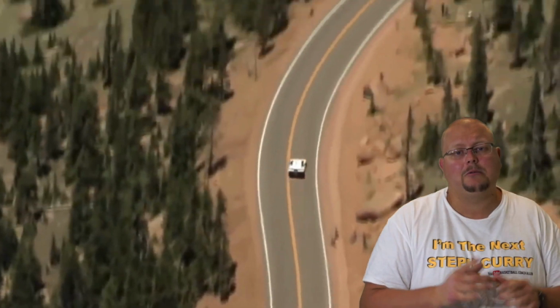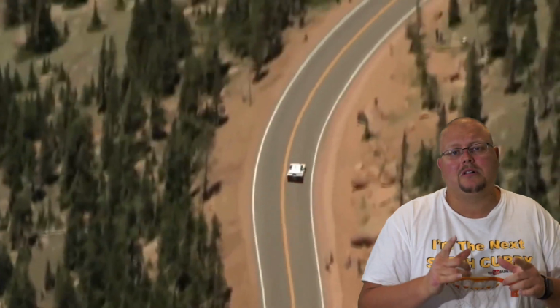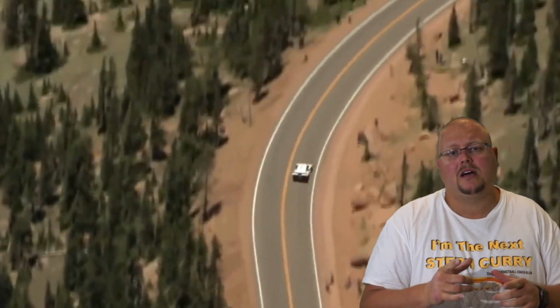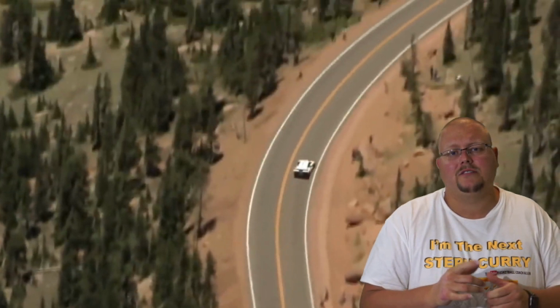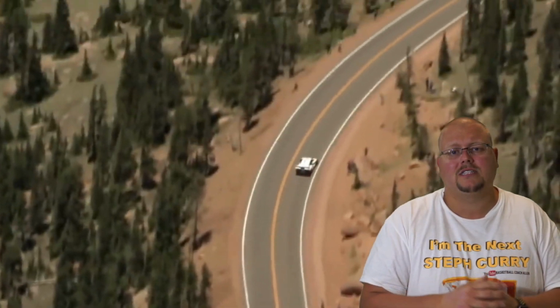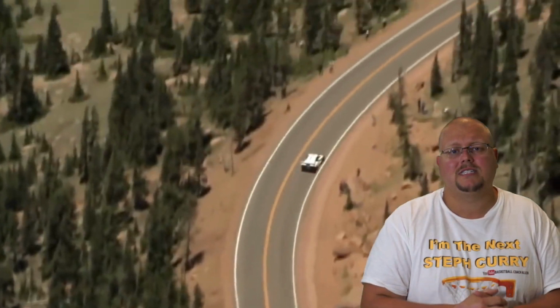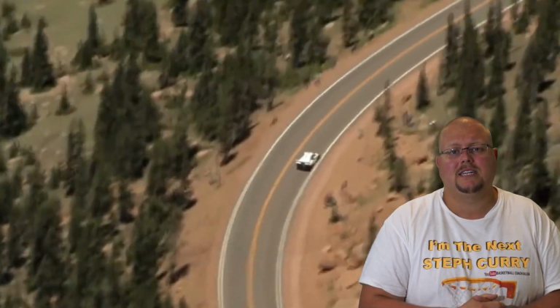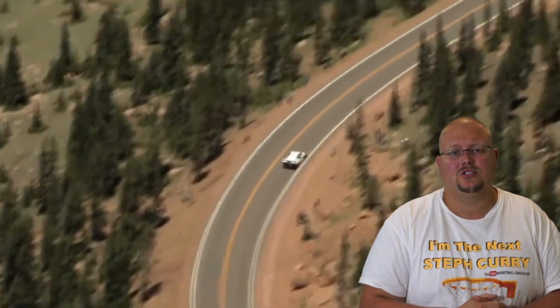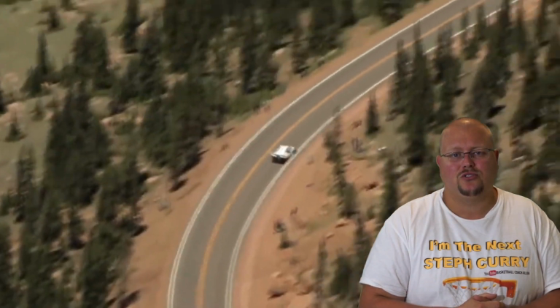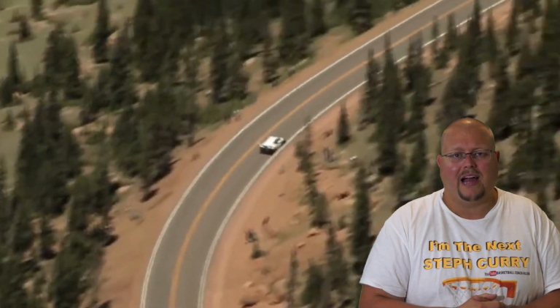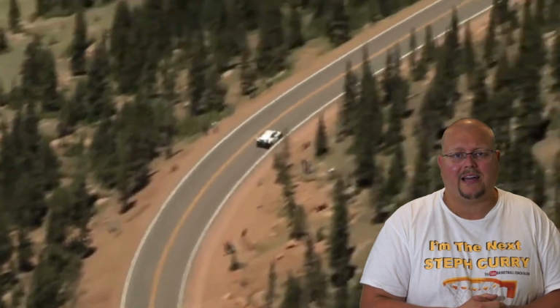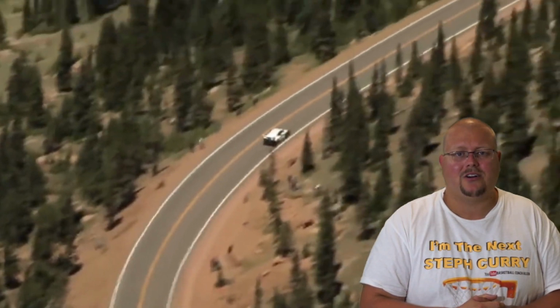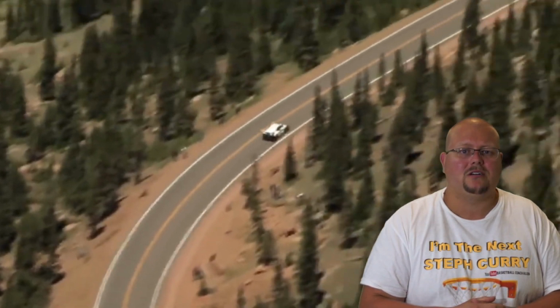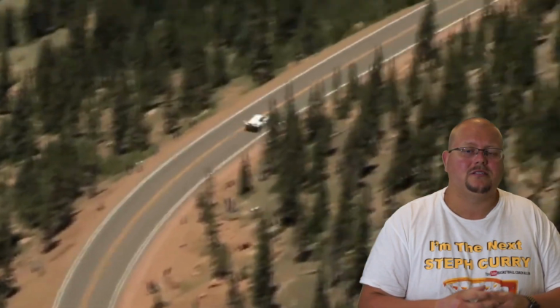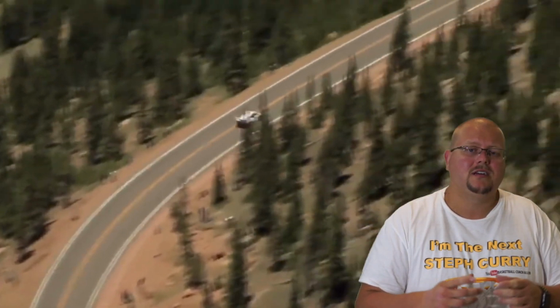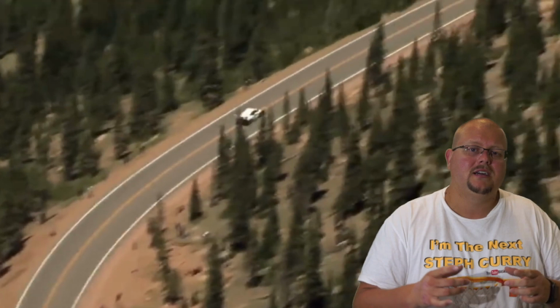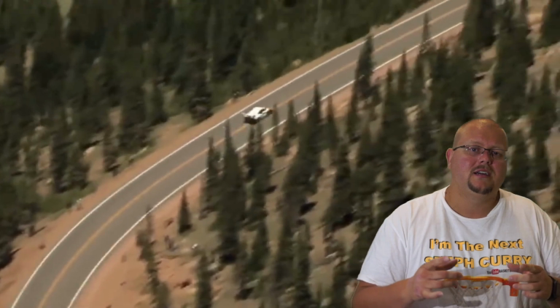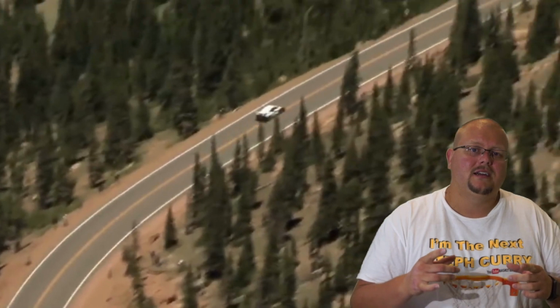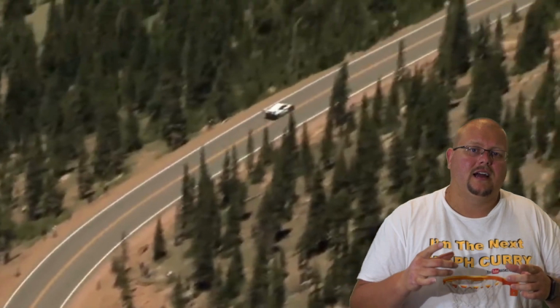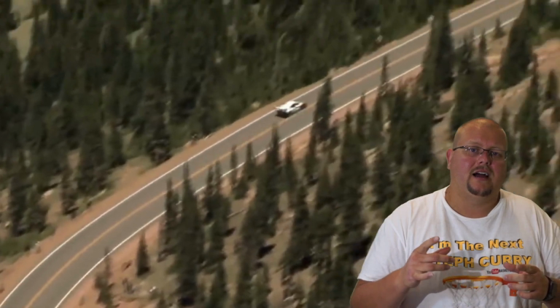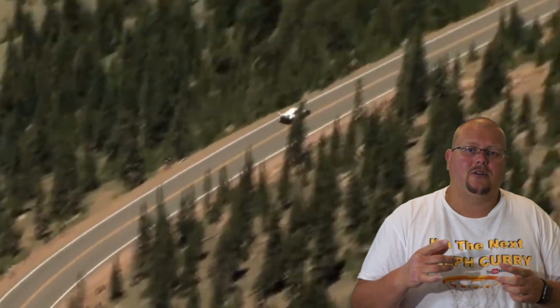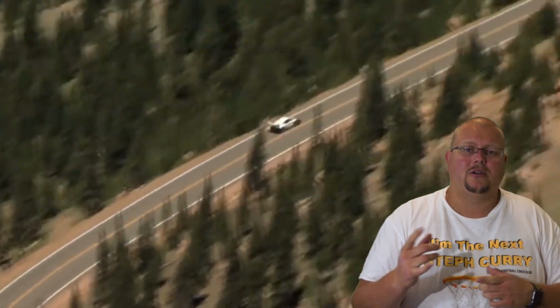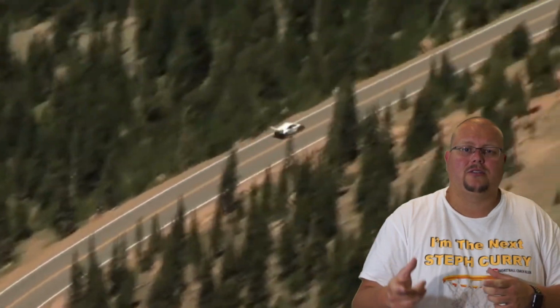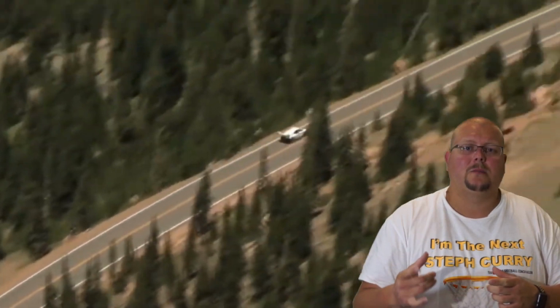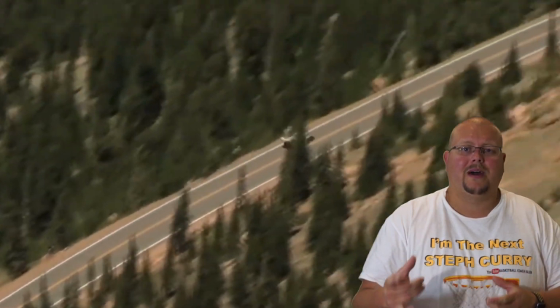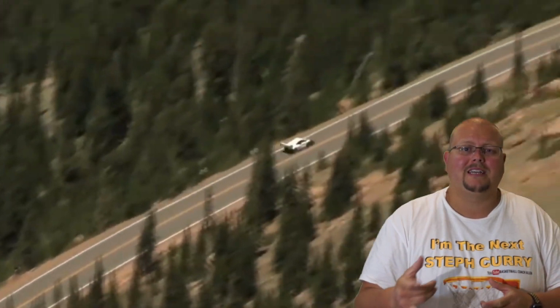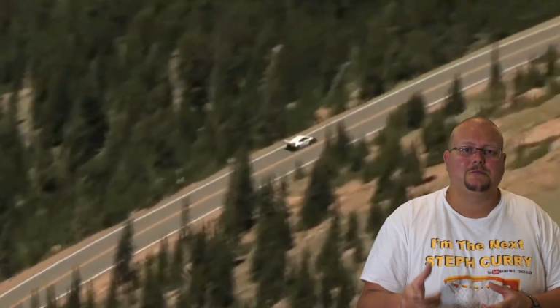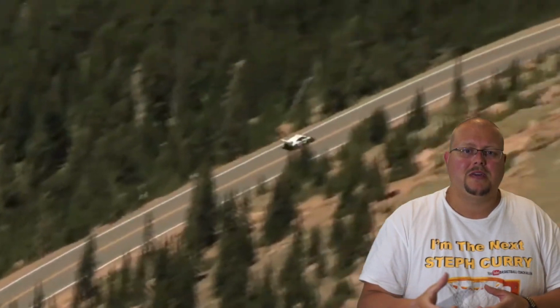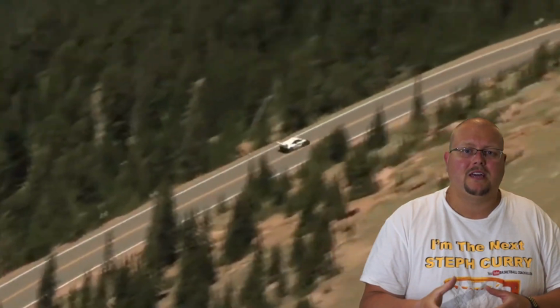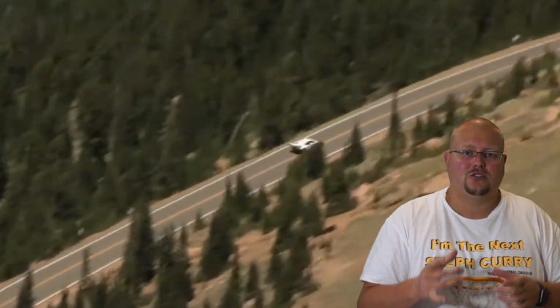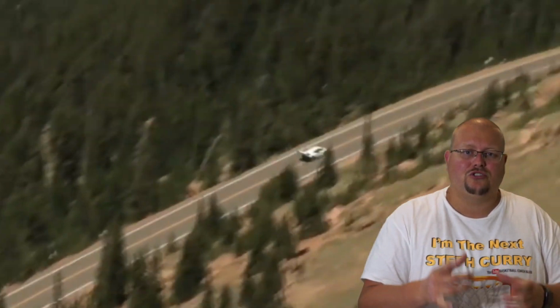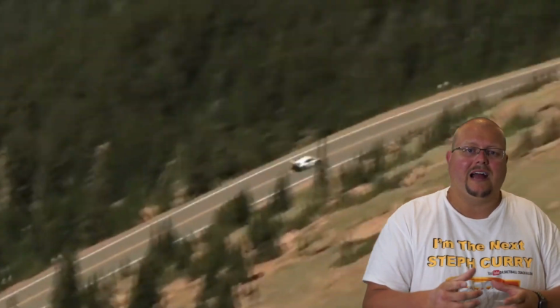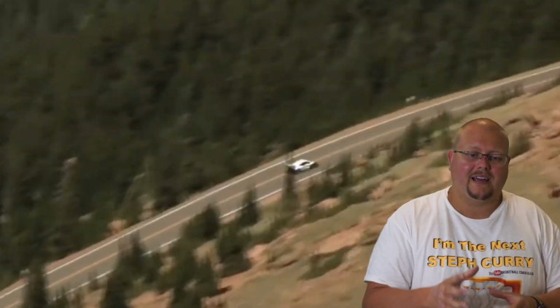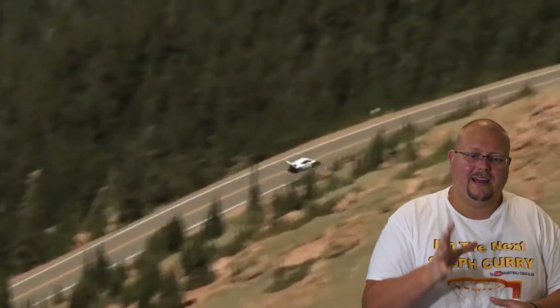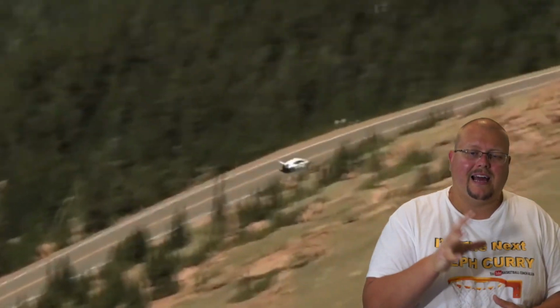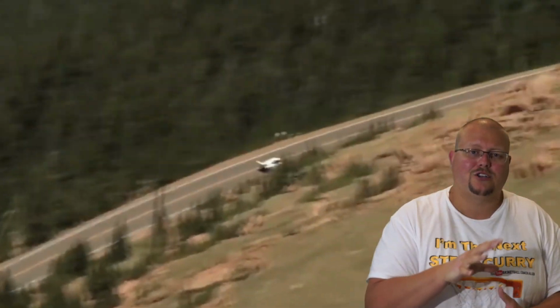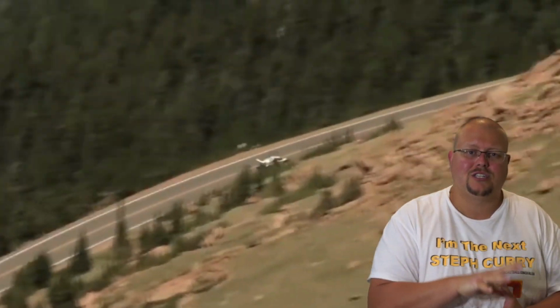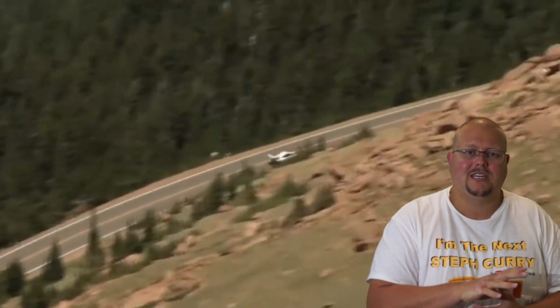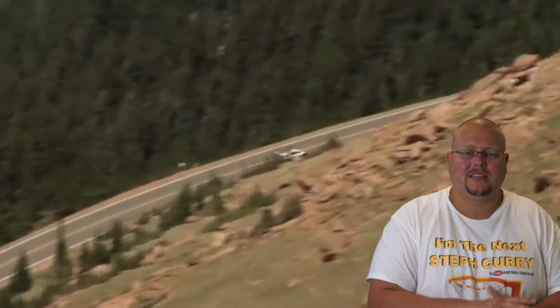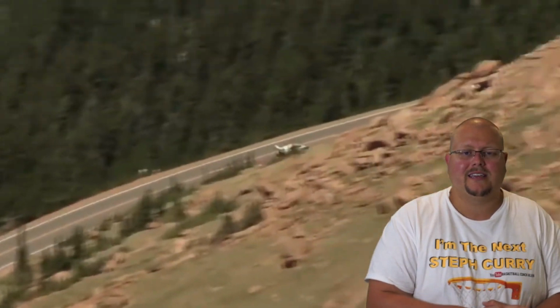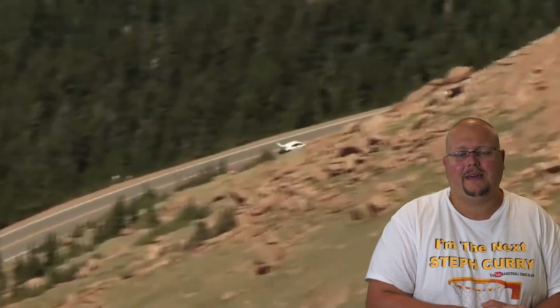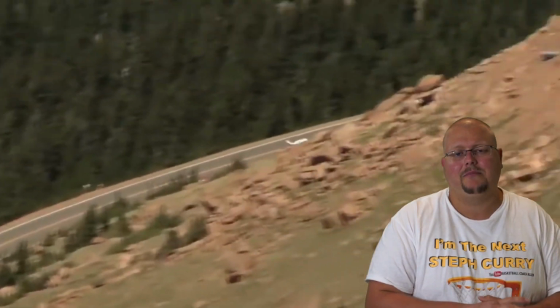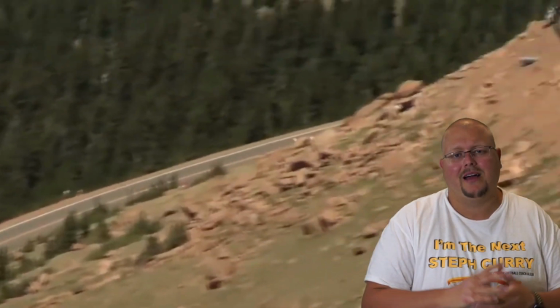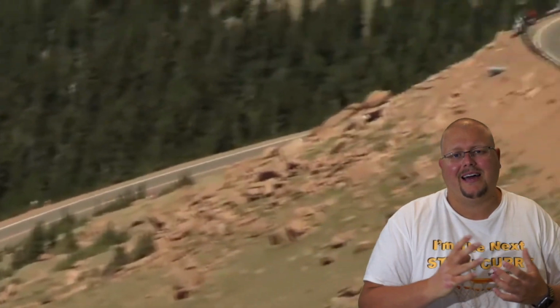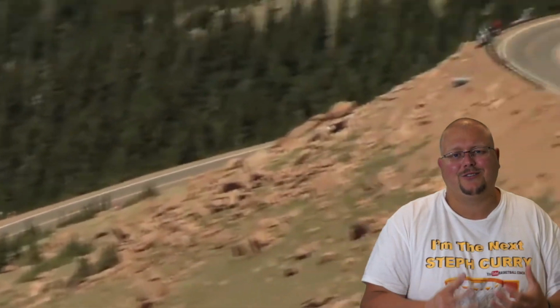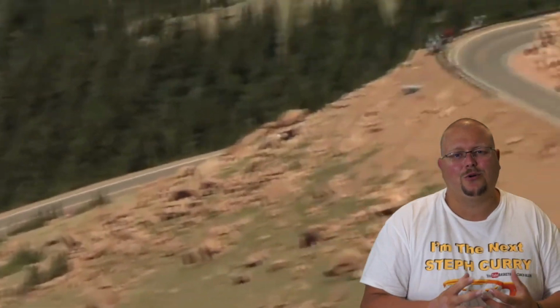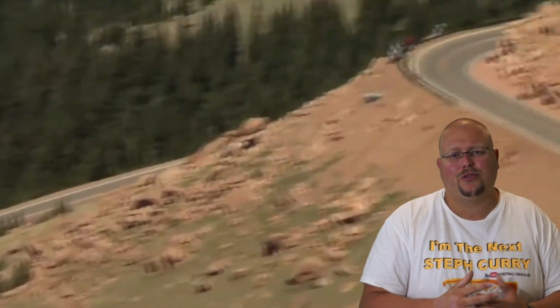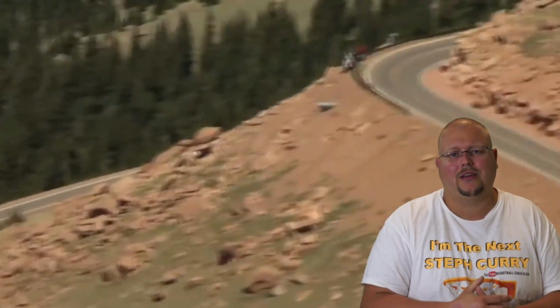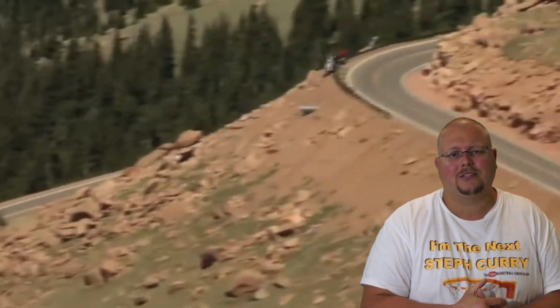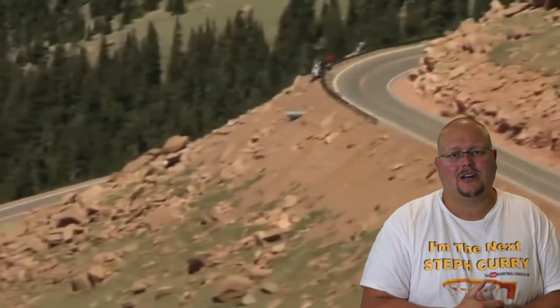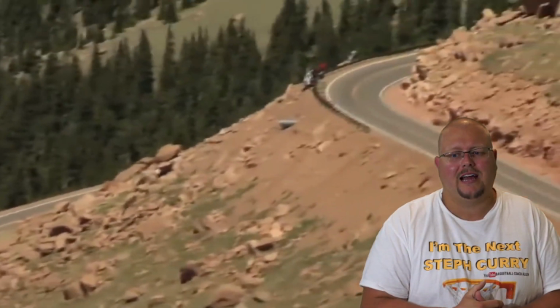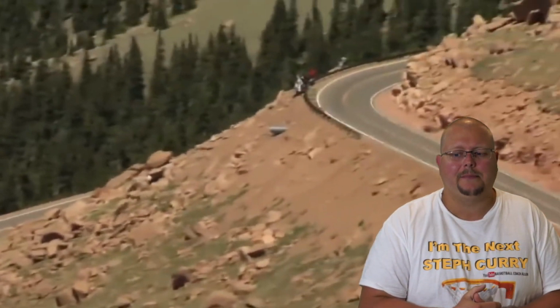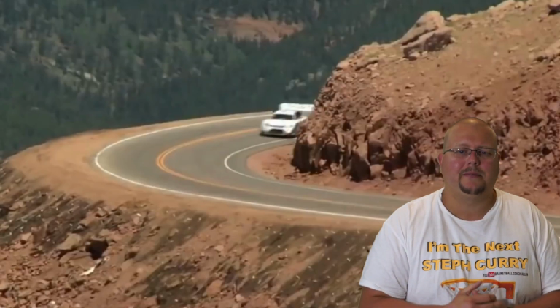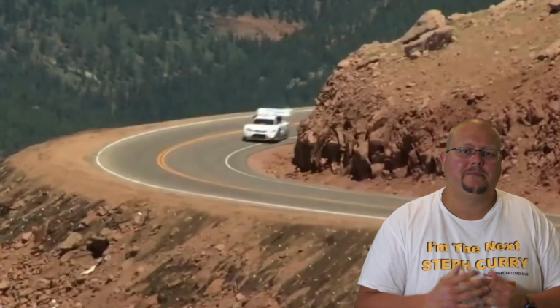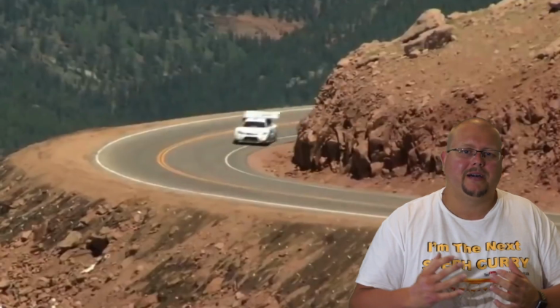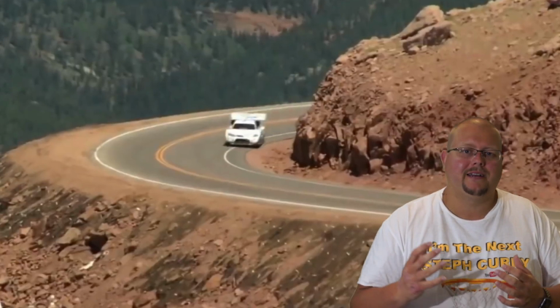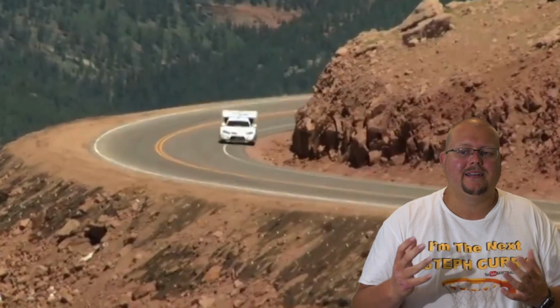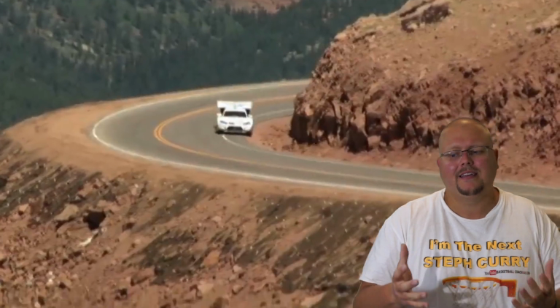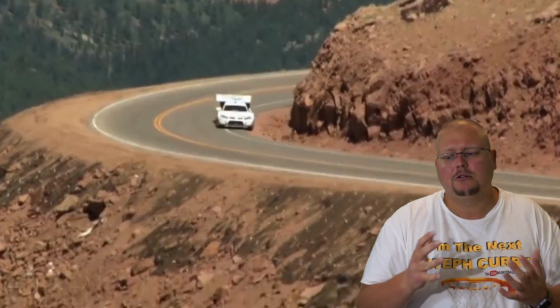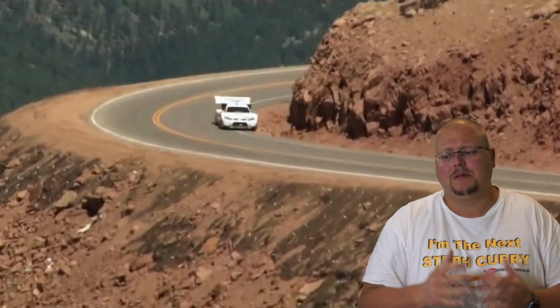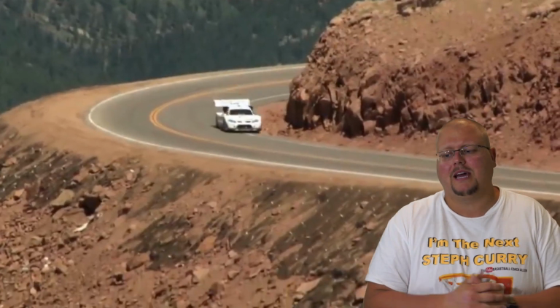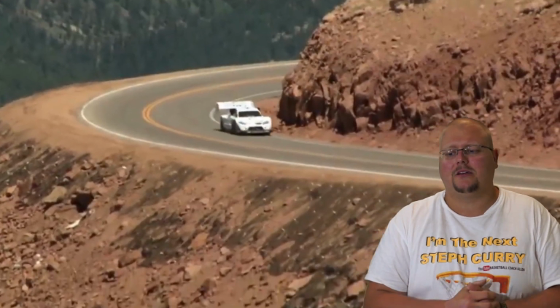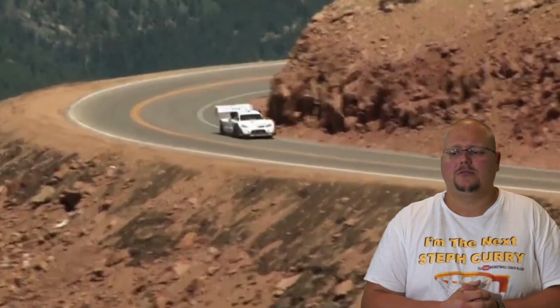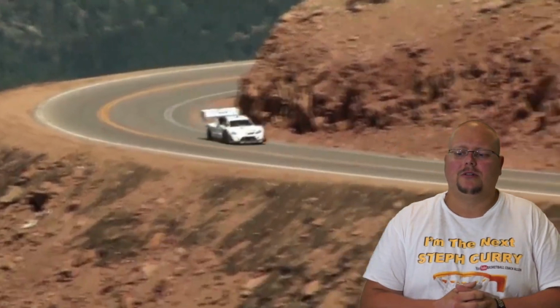I would love to see the Pikes Peak track actually in the game. I don't think it's going to happen, but it would be kind of cool.